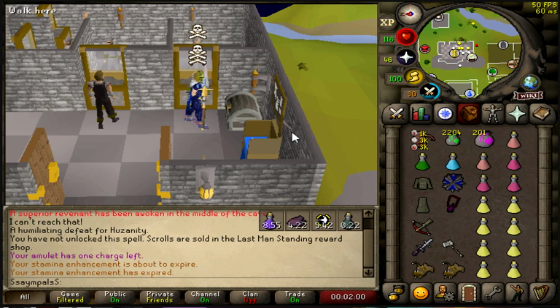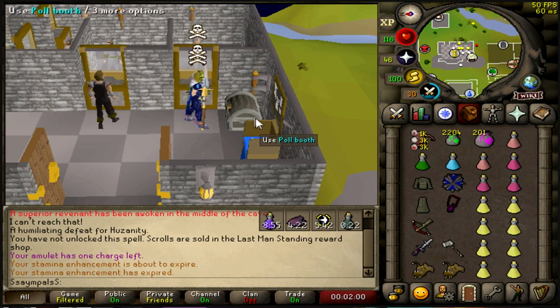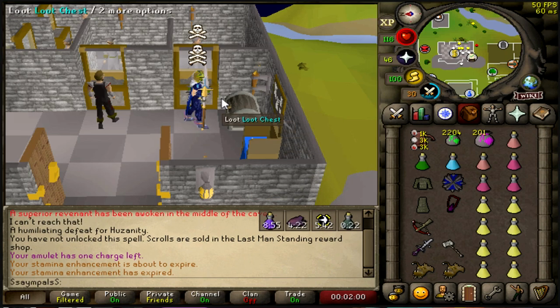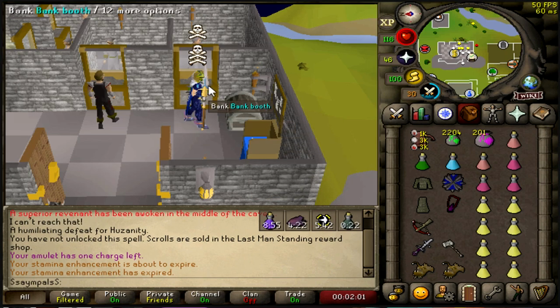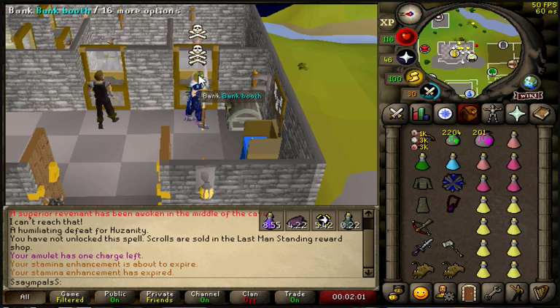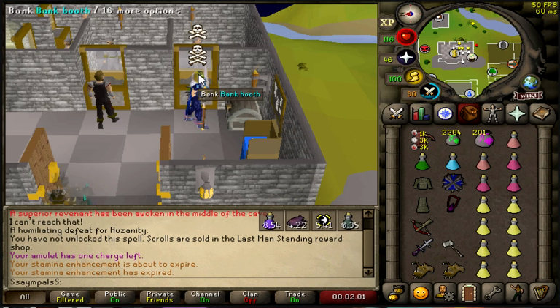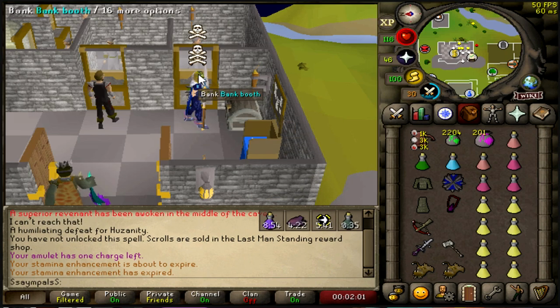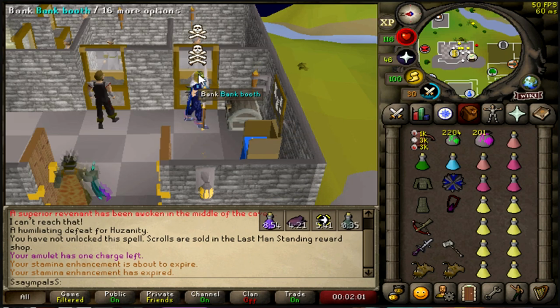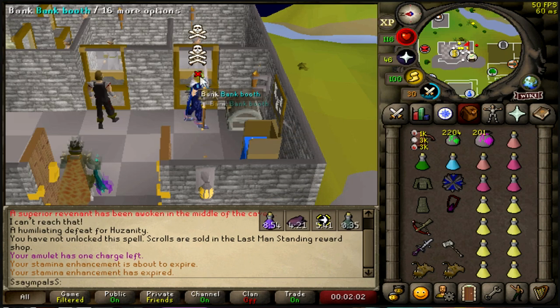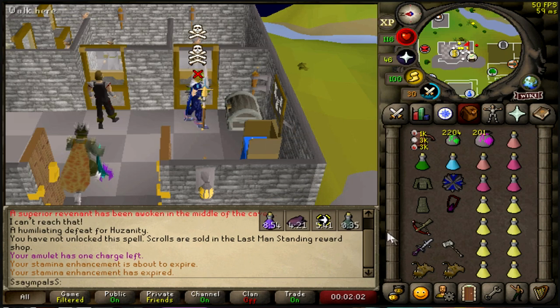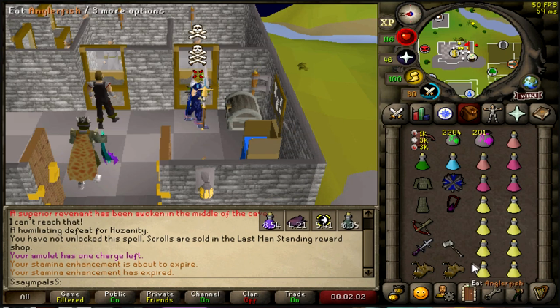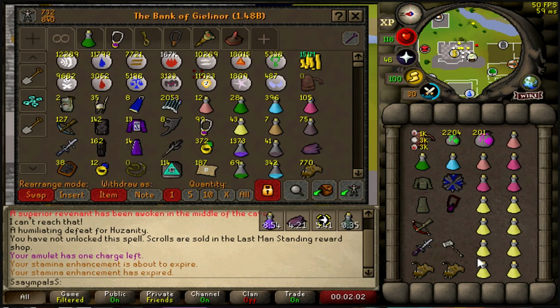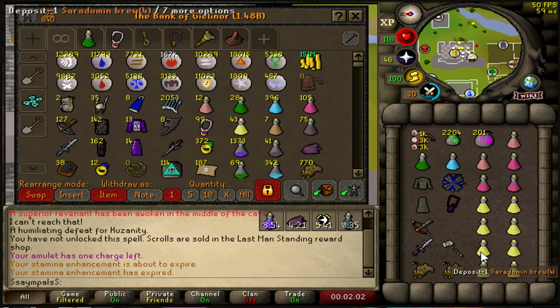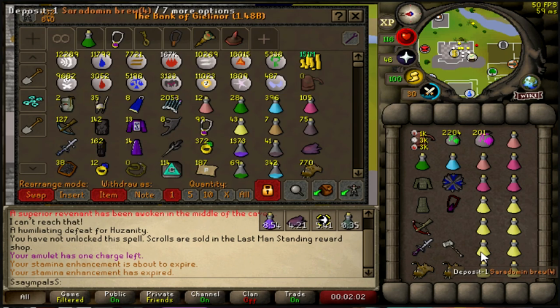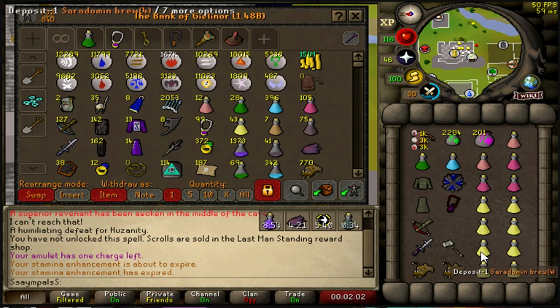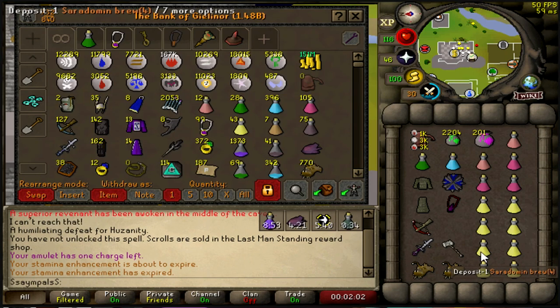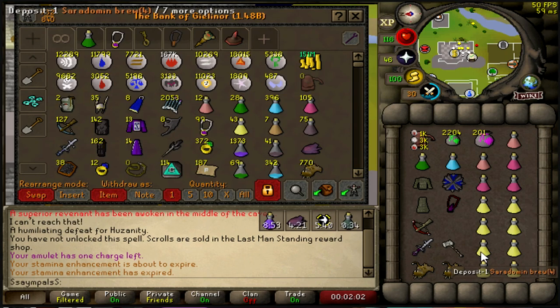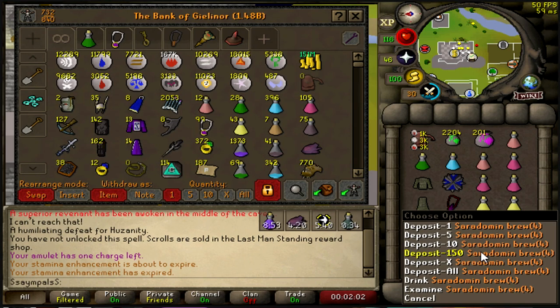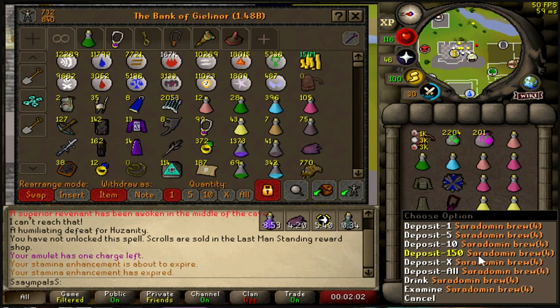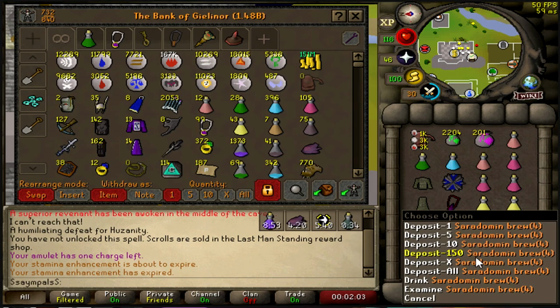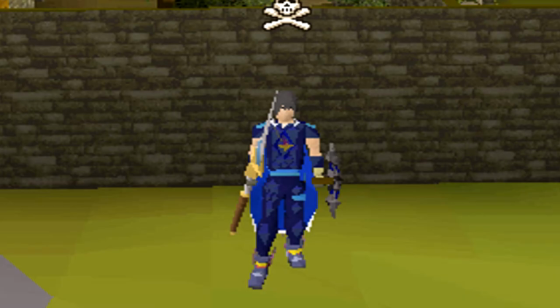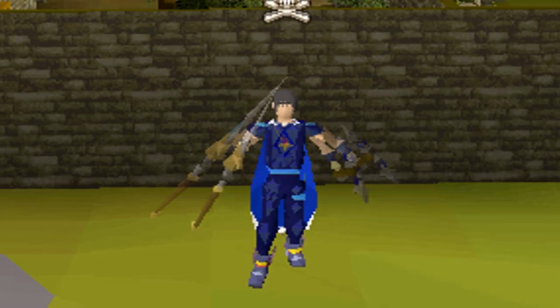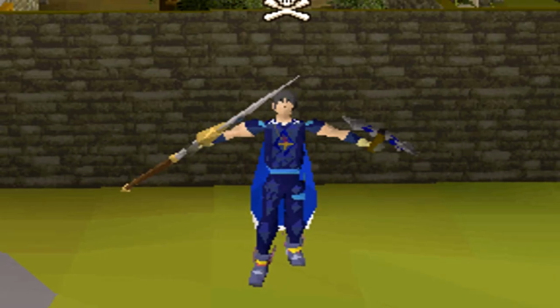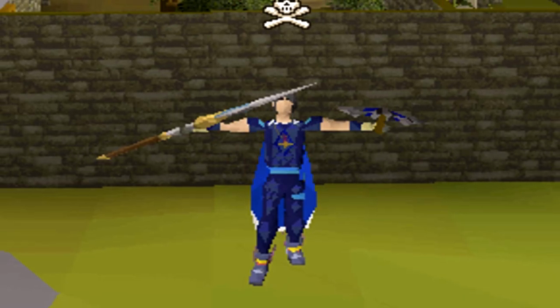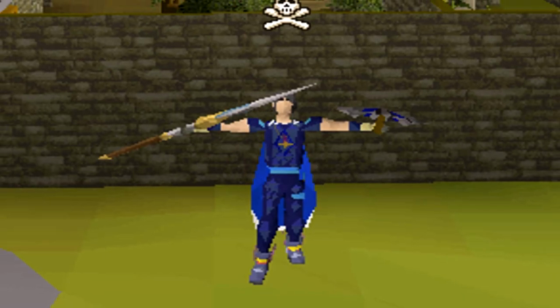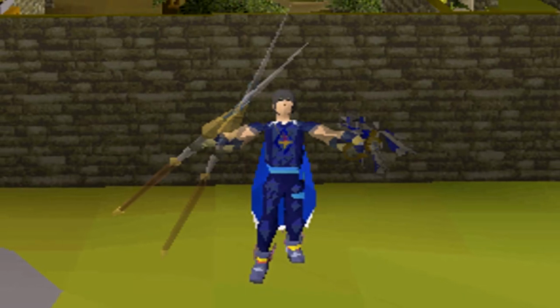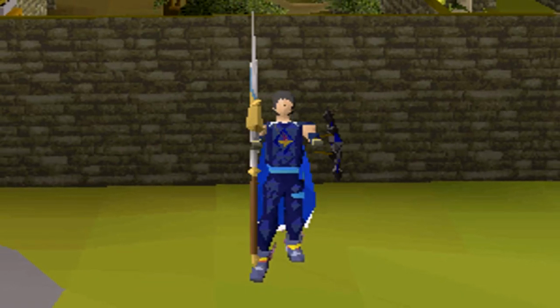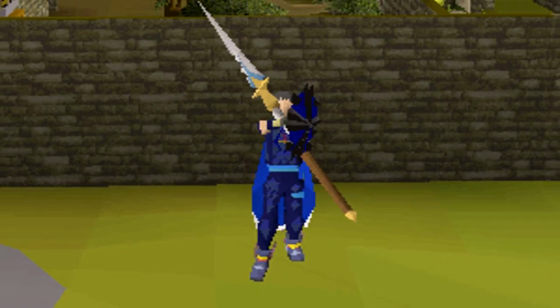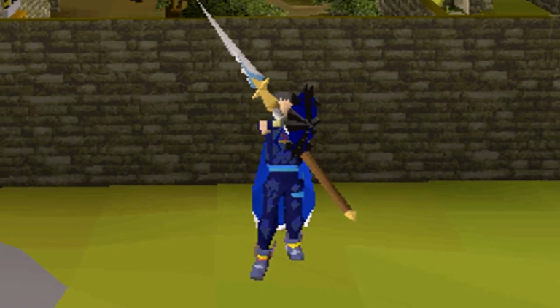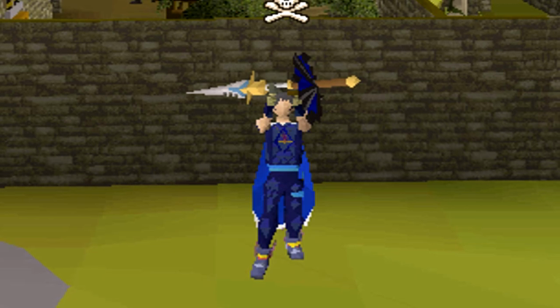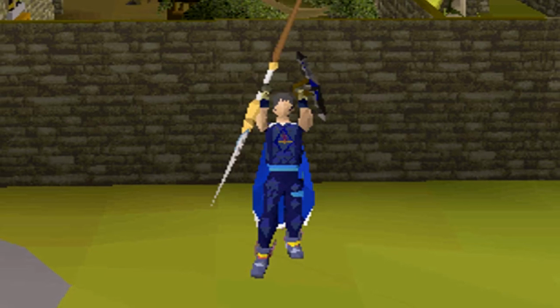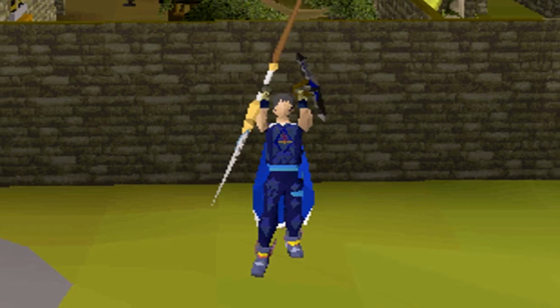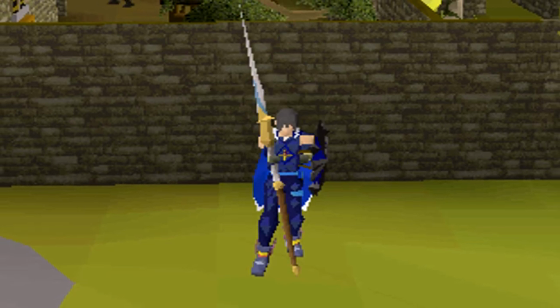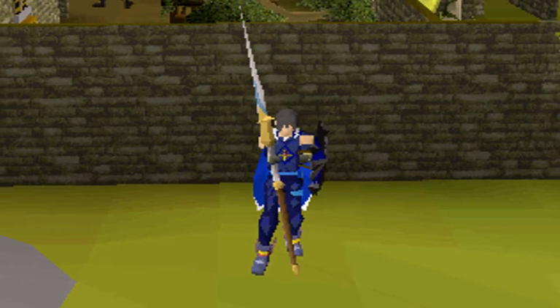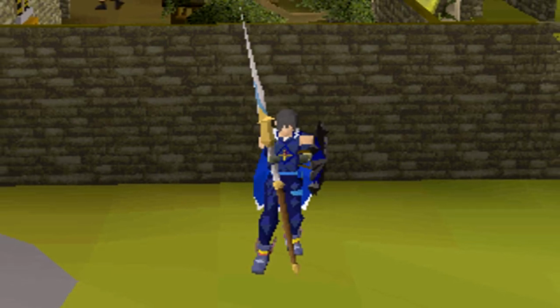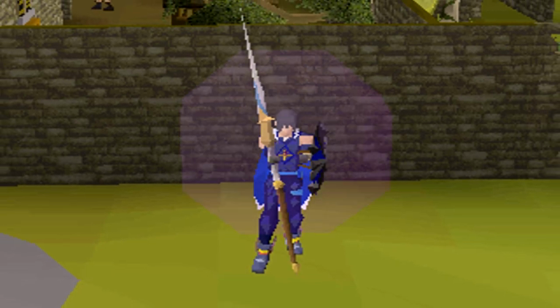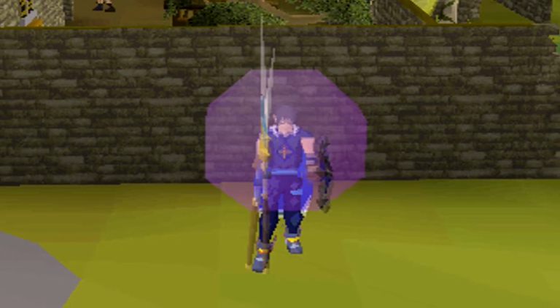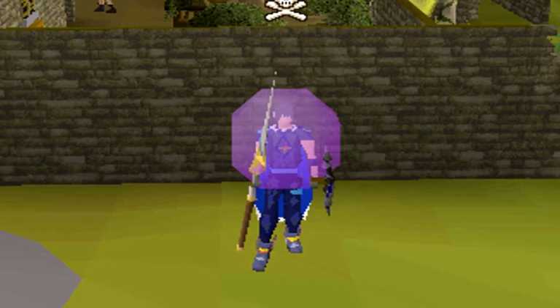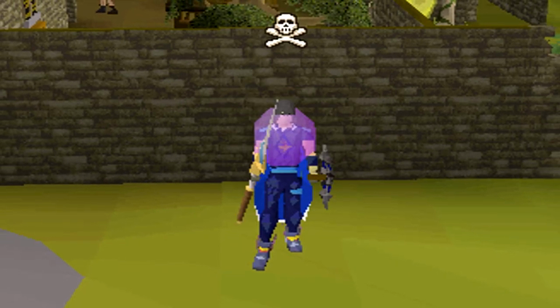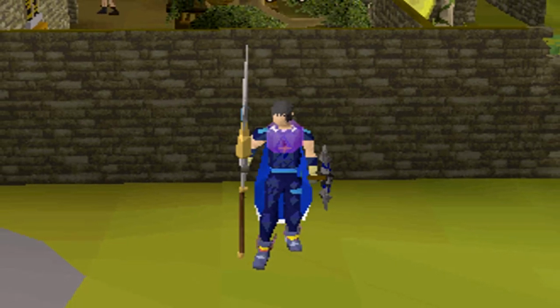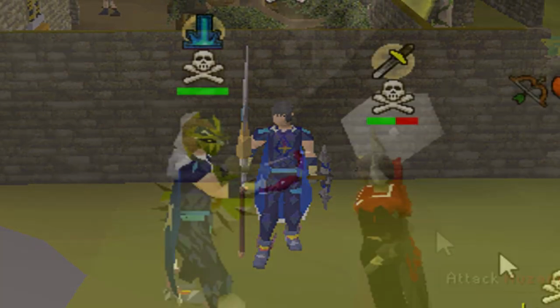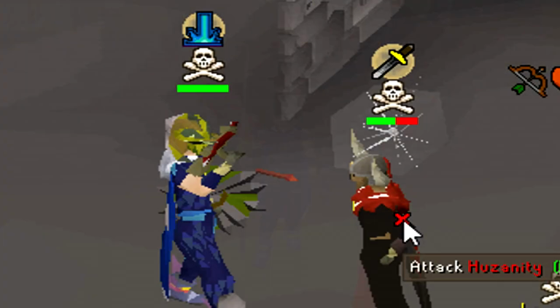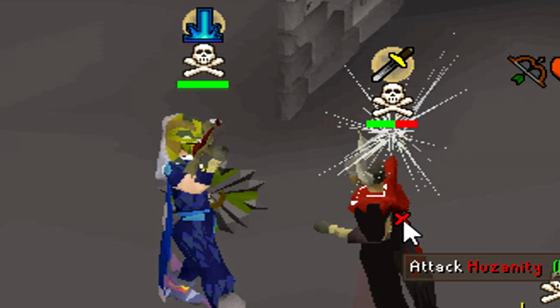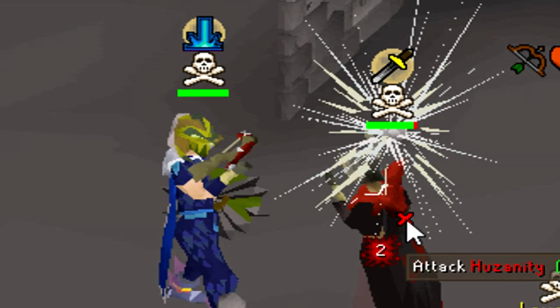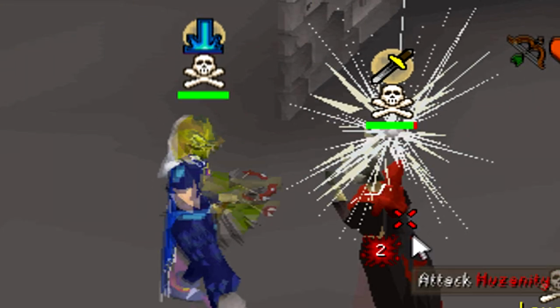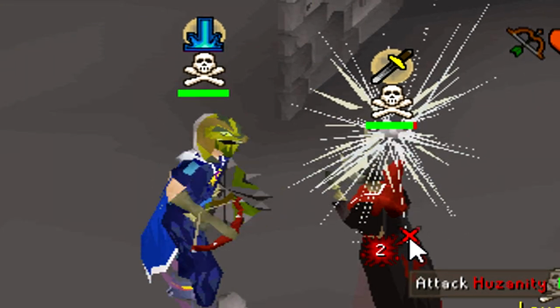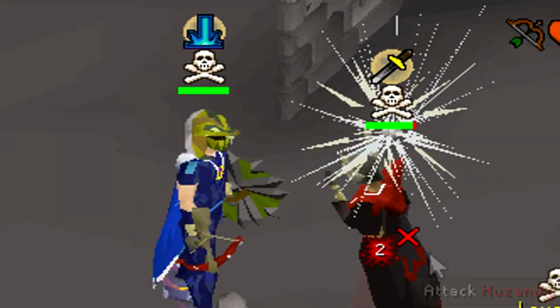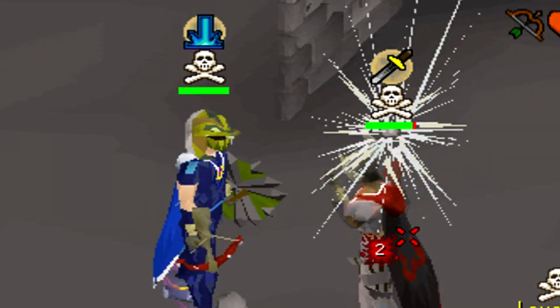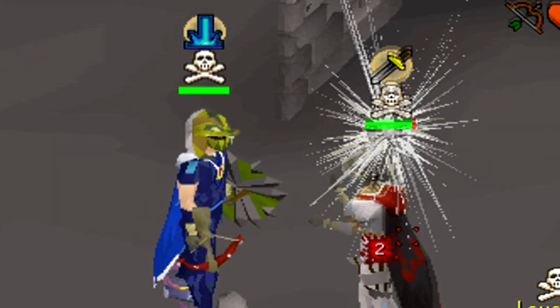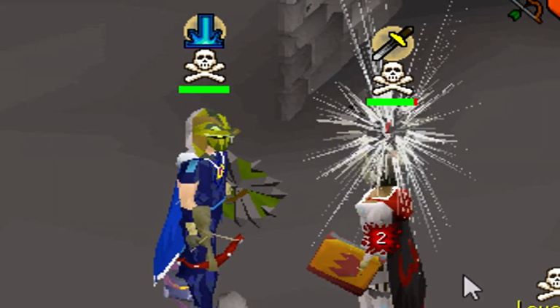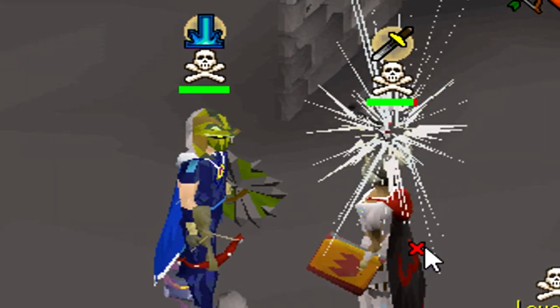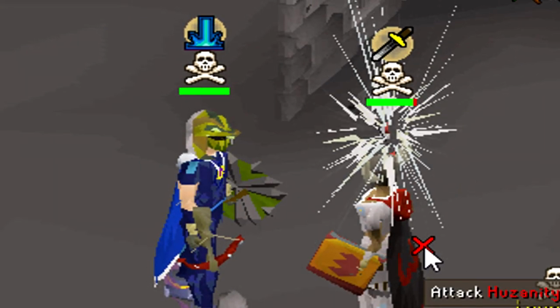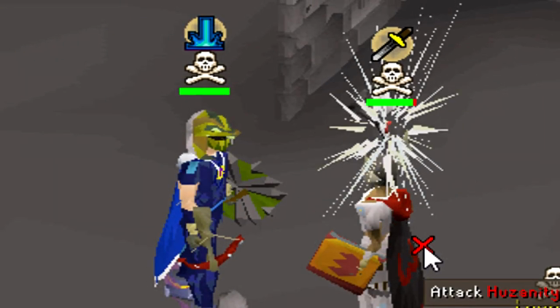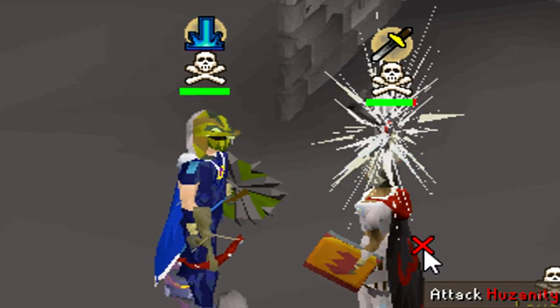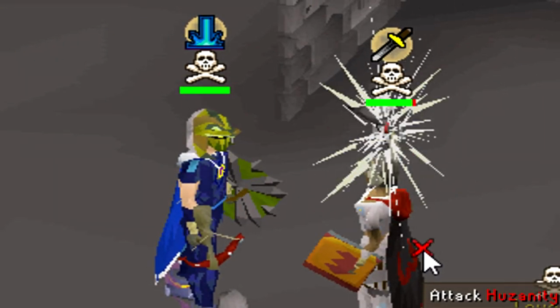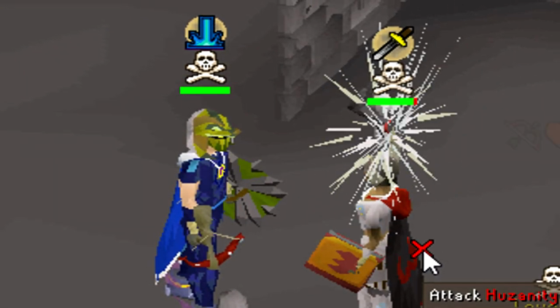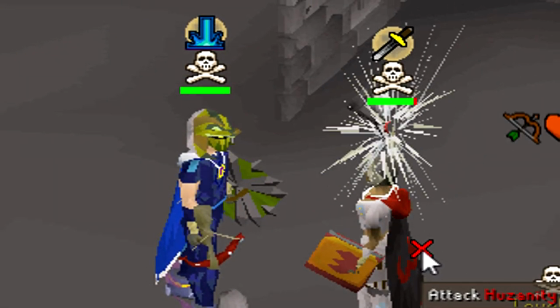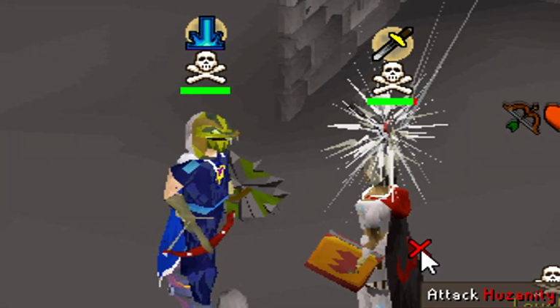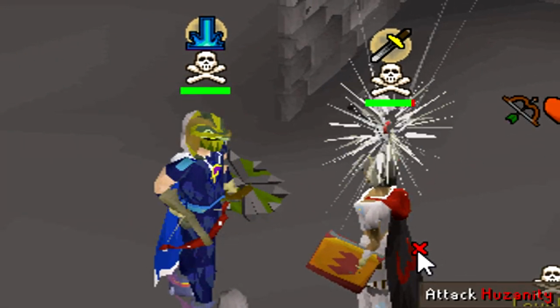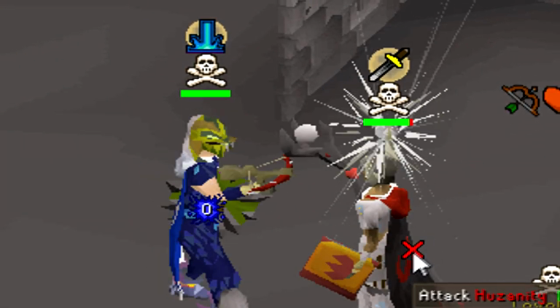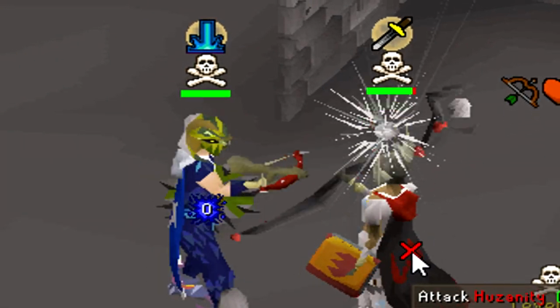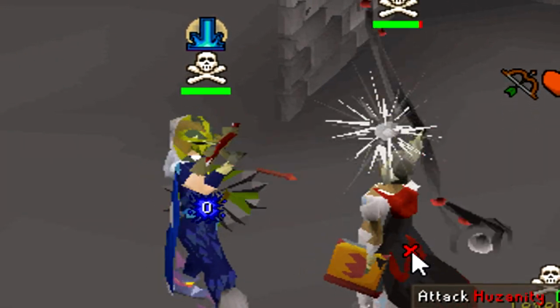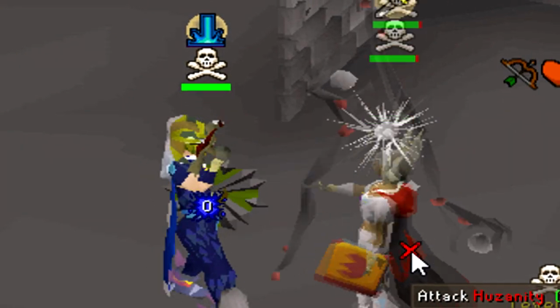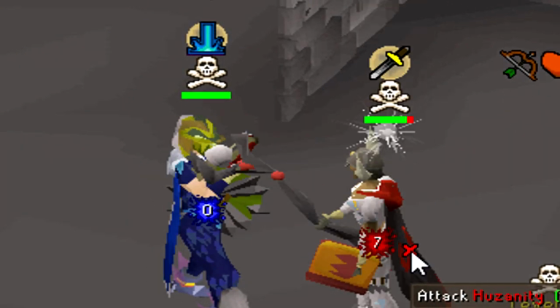Woohoo! Yeah, woohoo! As you can see, I'm using Stereodom and Strike and Sapphire bolts to drain my opponent's prayer.